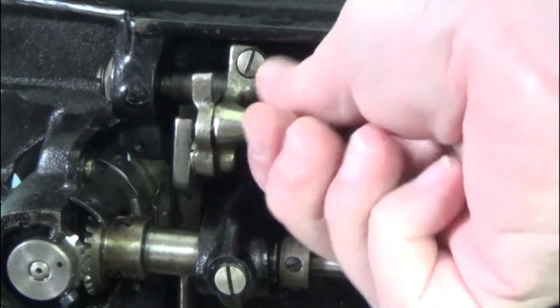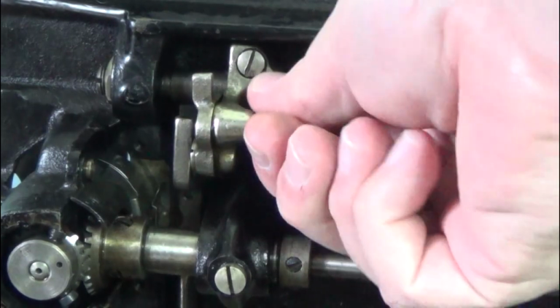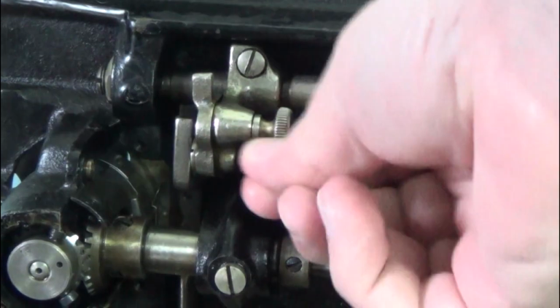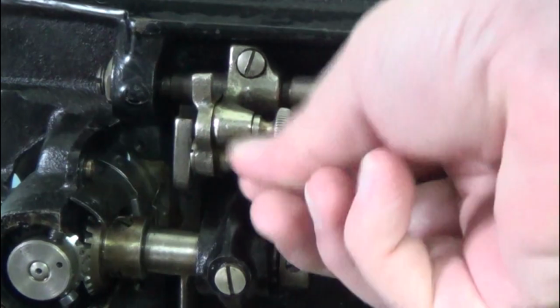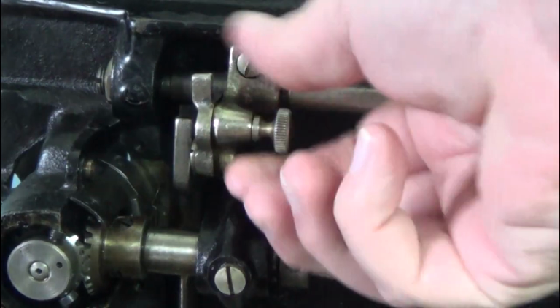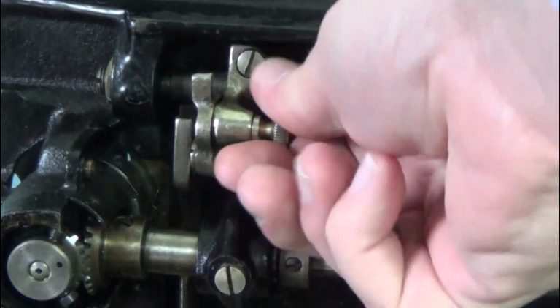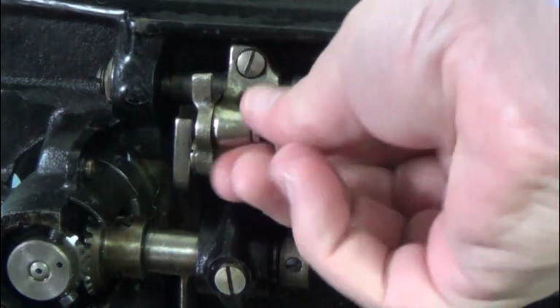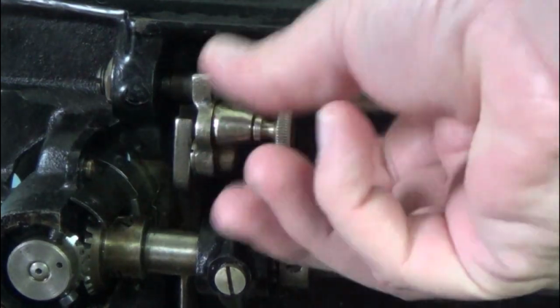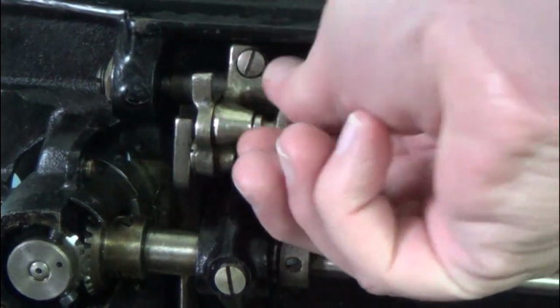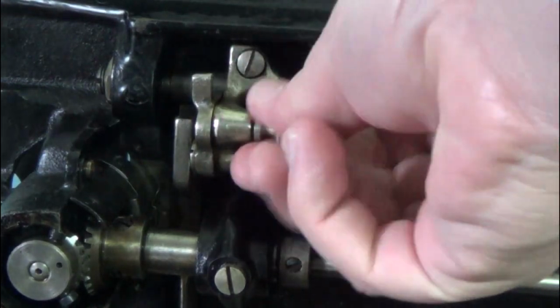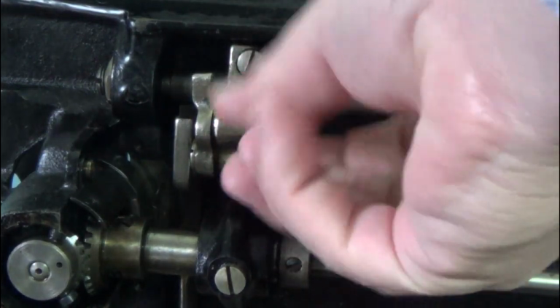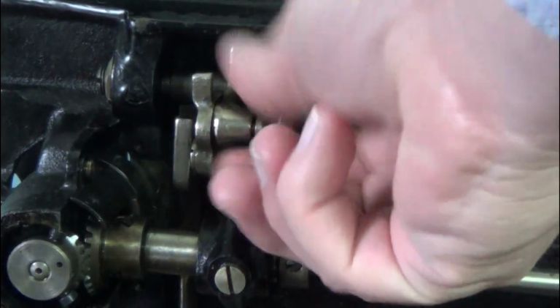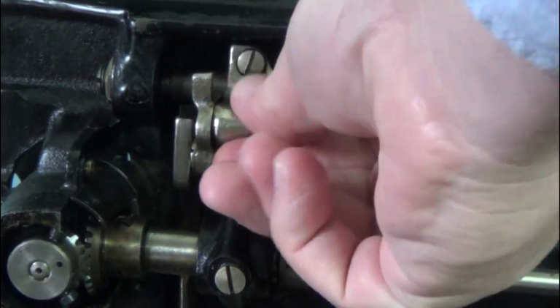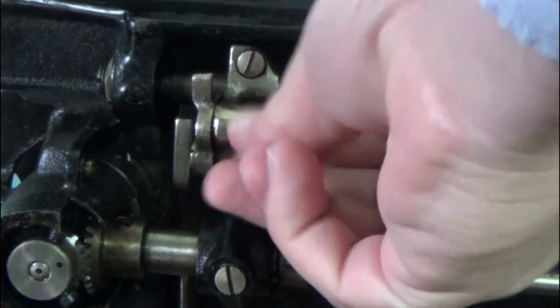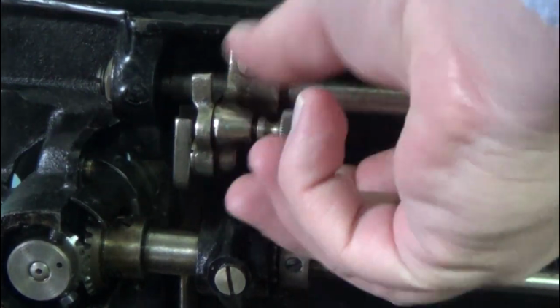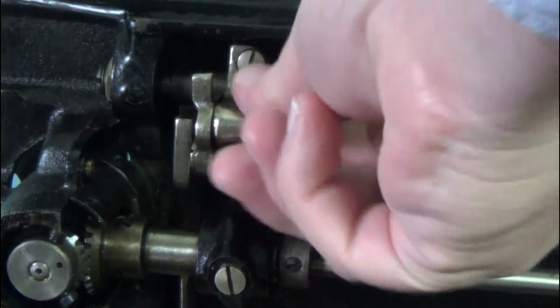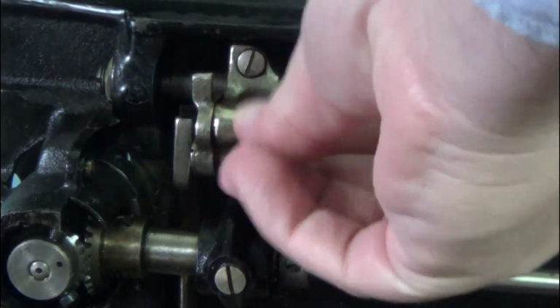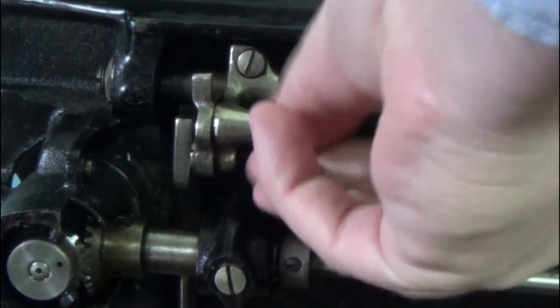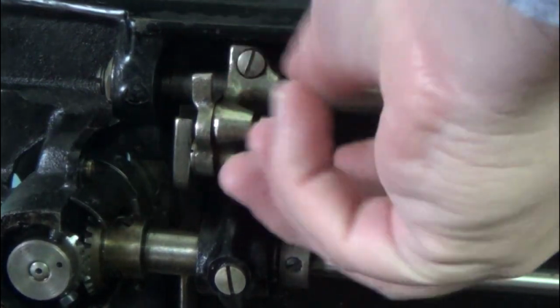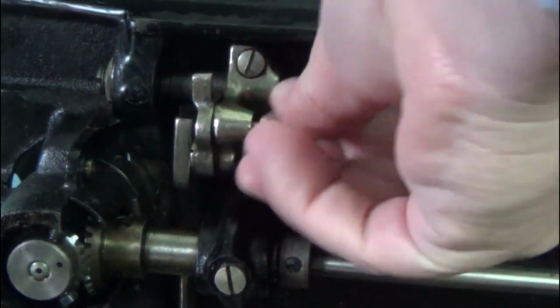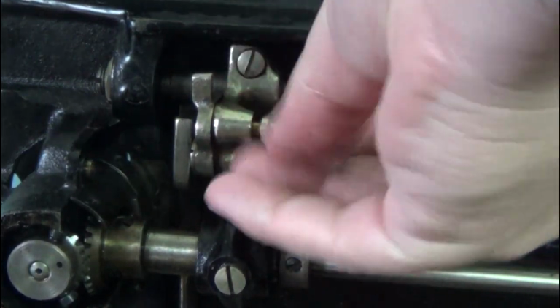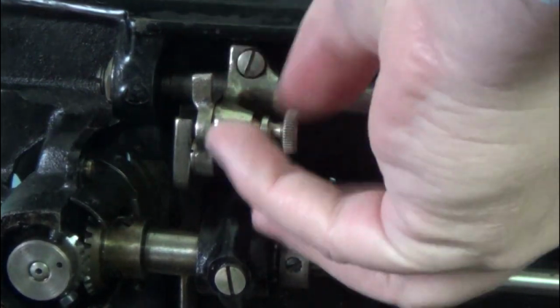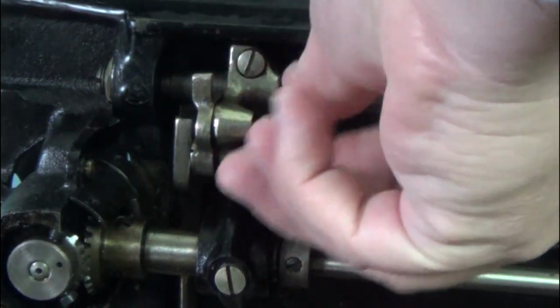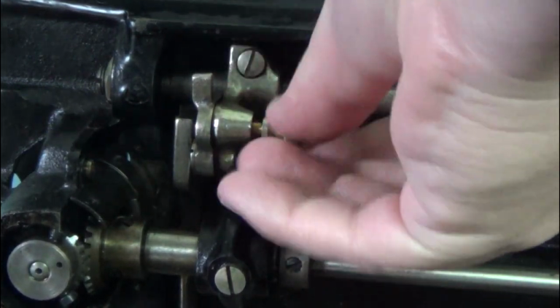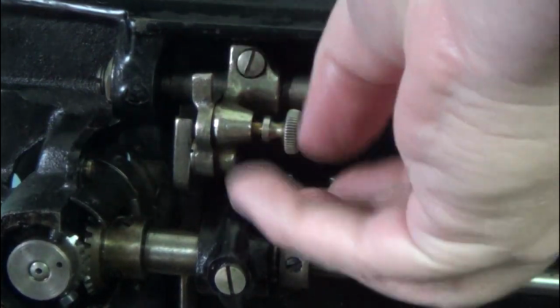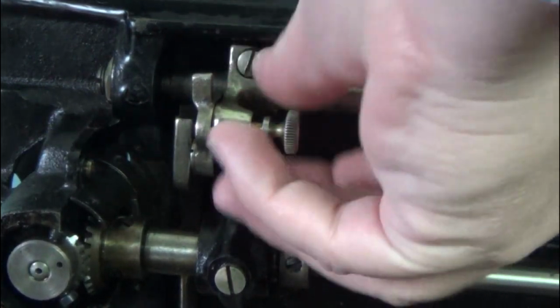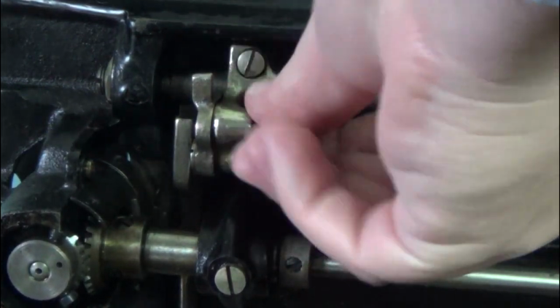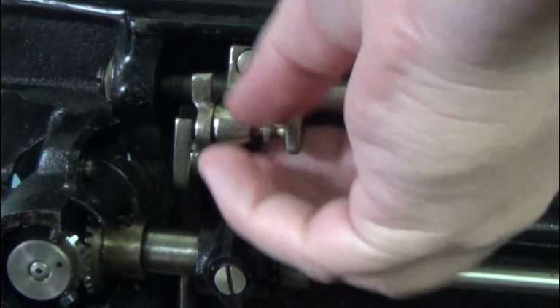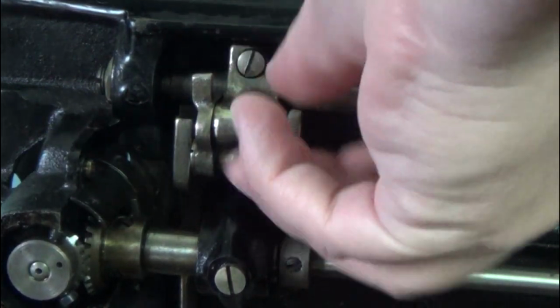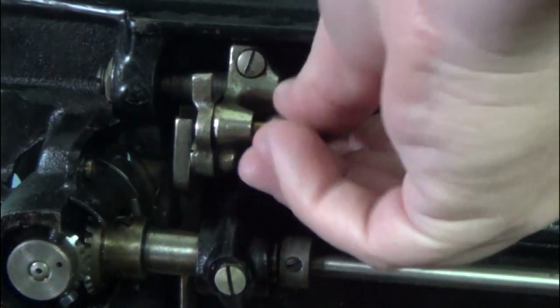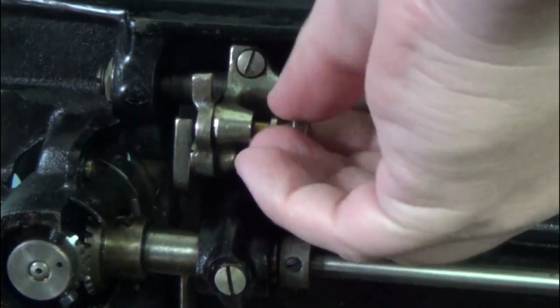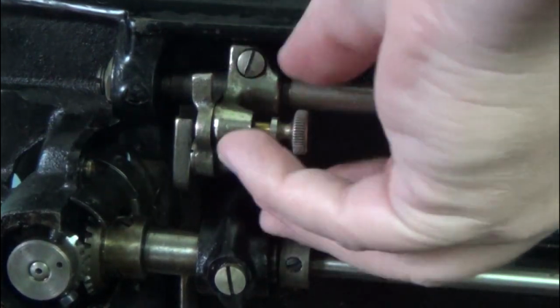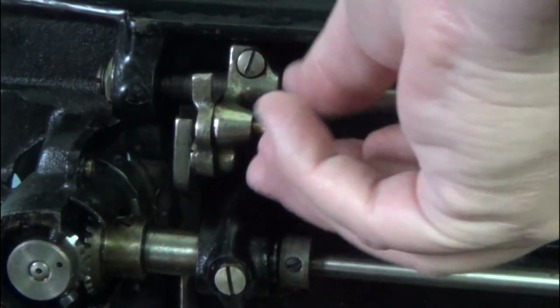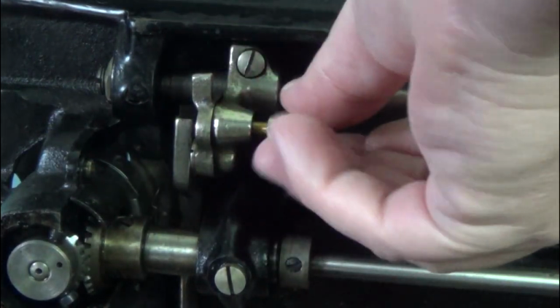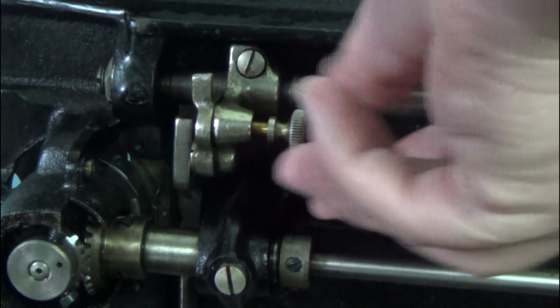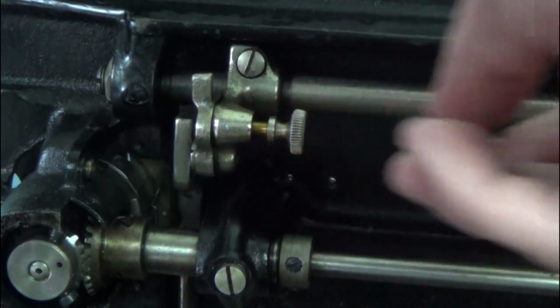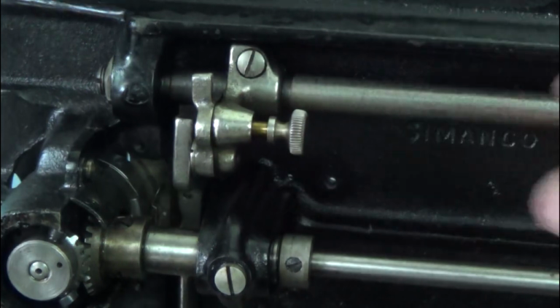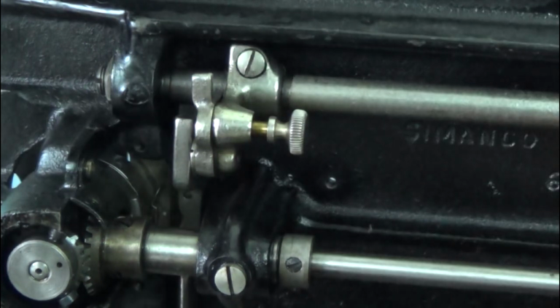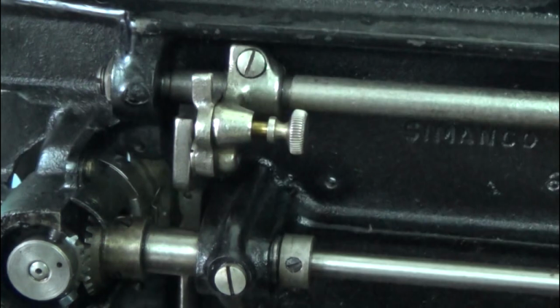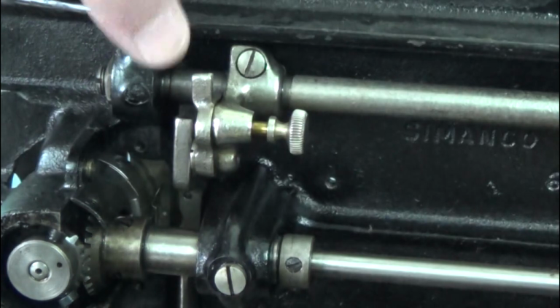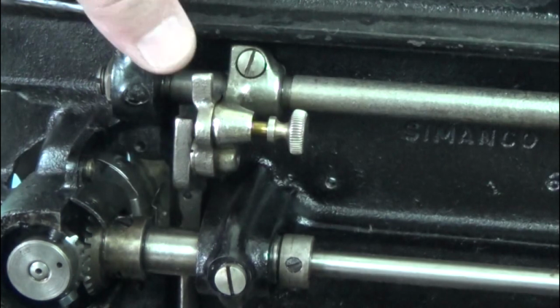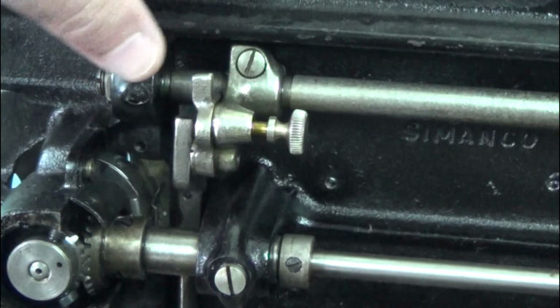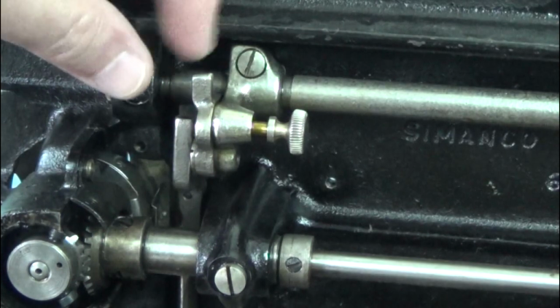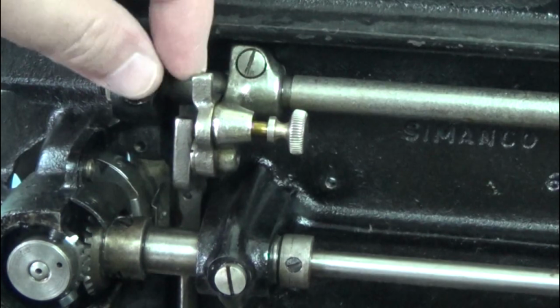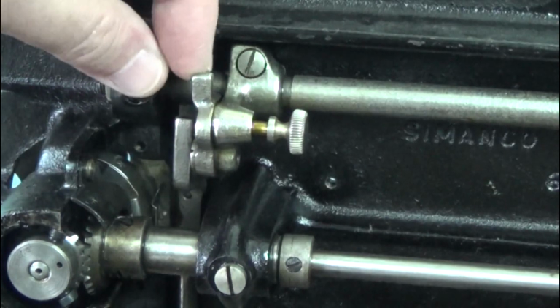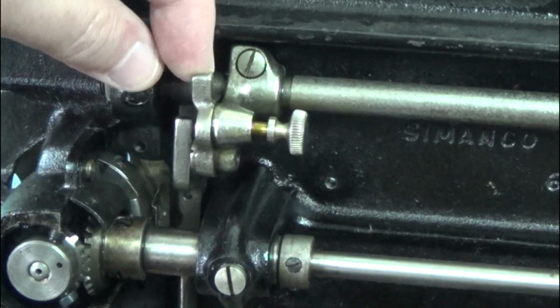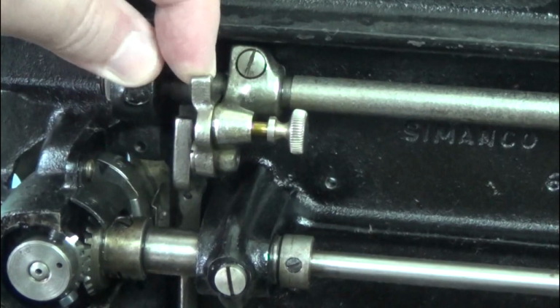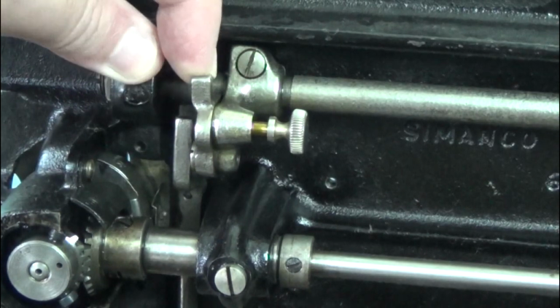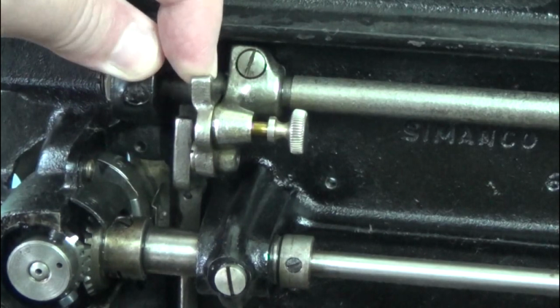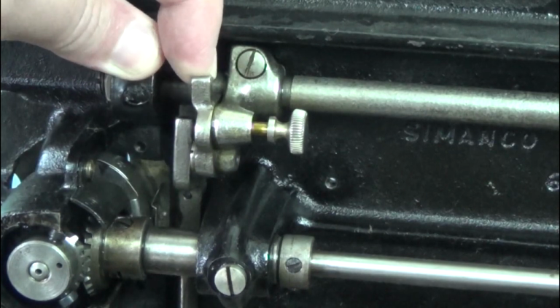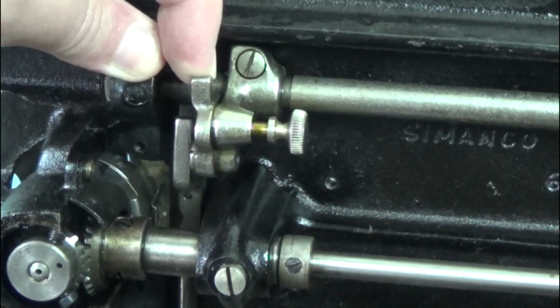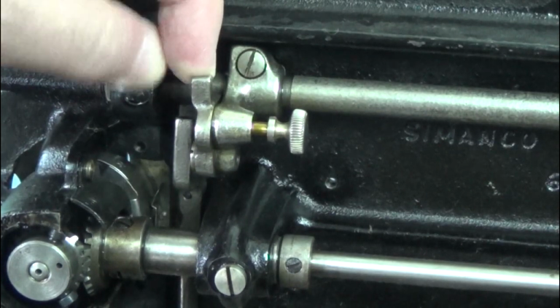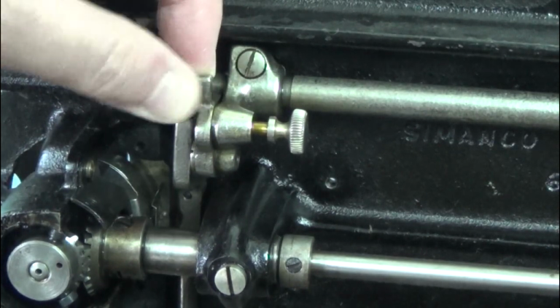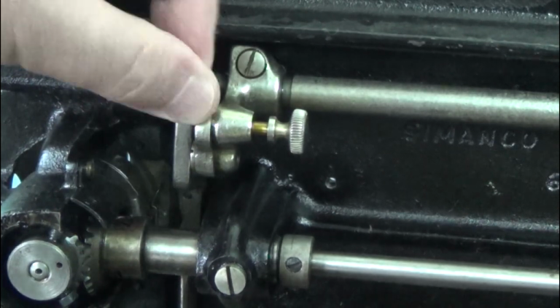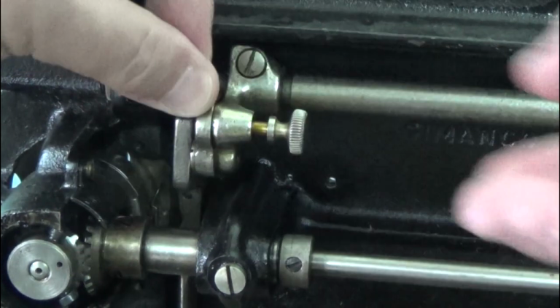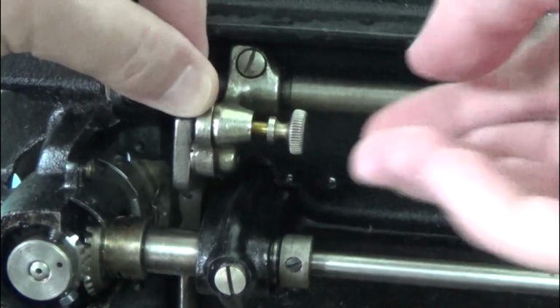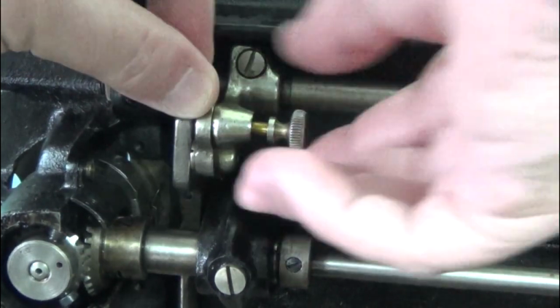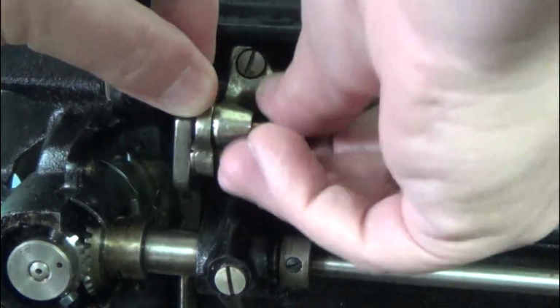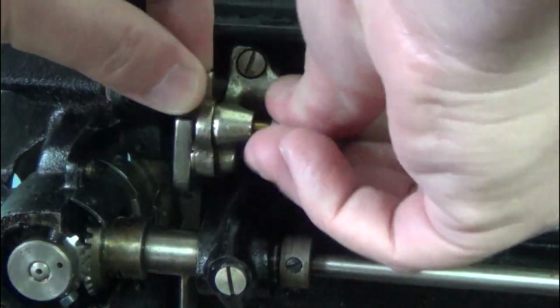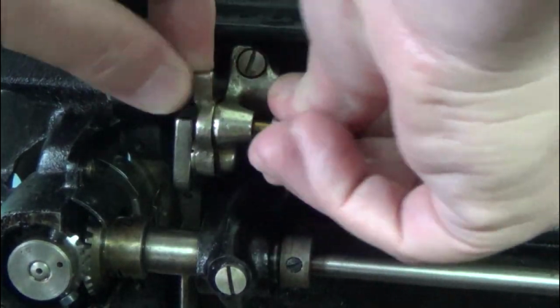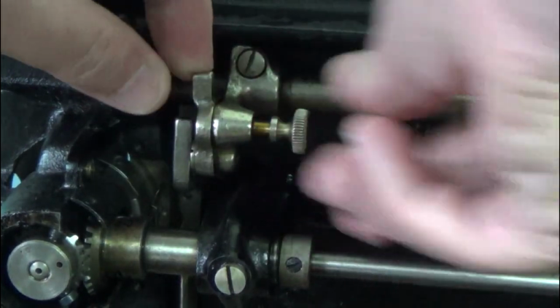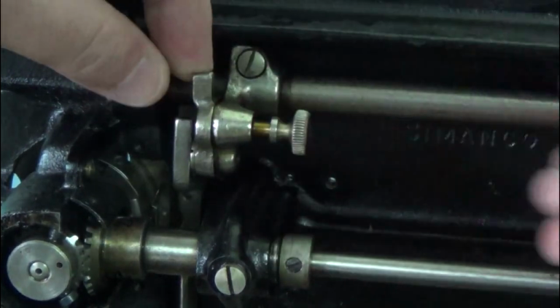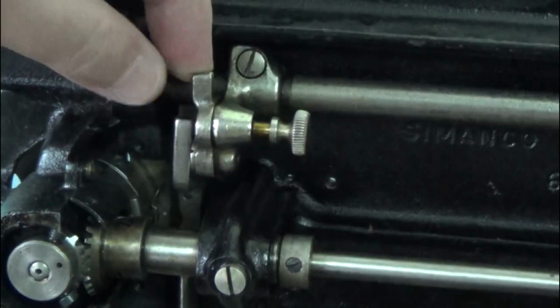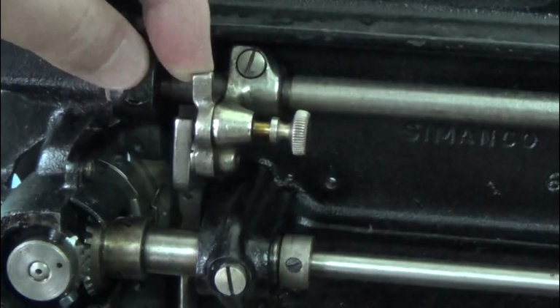To drop the feed dogs, lift the machine up and loosen this screw. Move this lever down and re-tighten the screw.